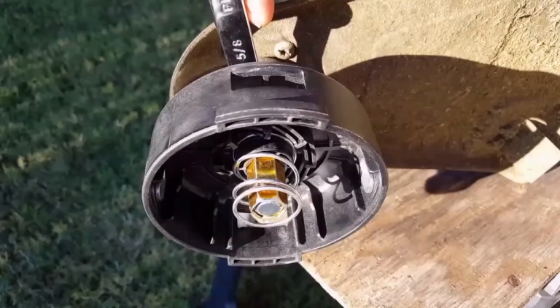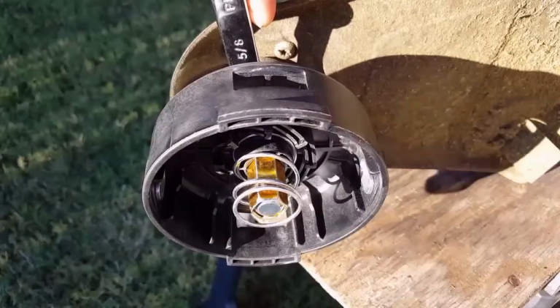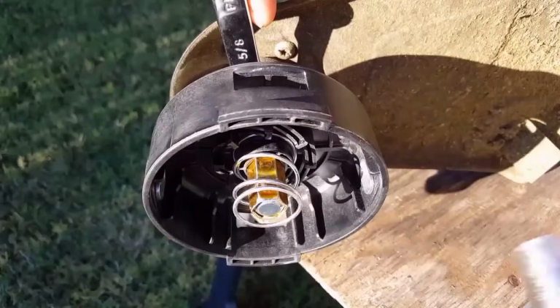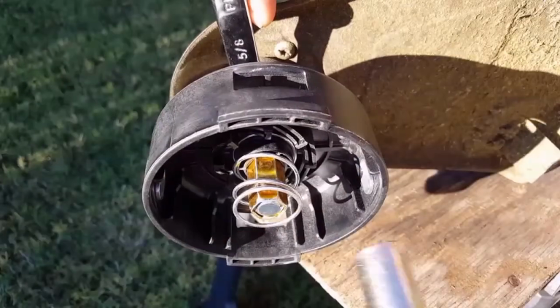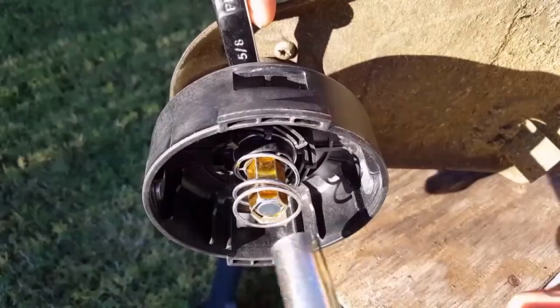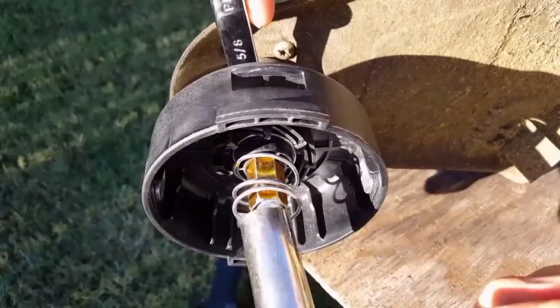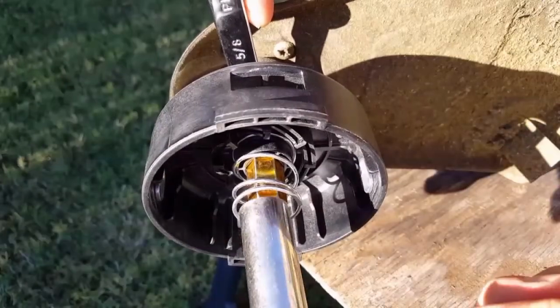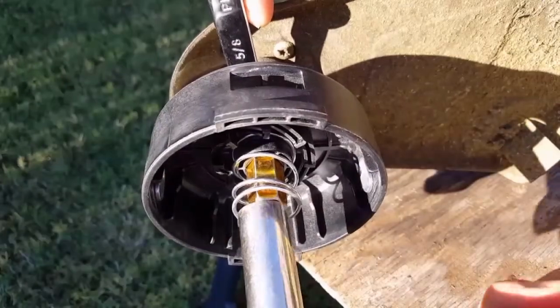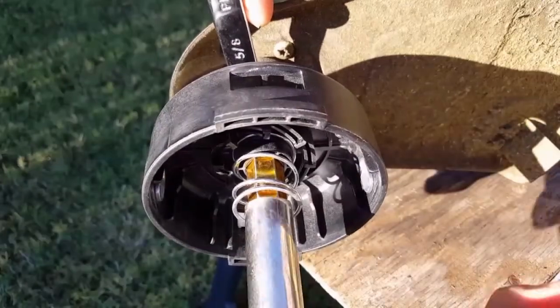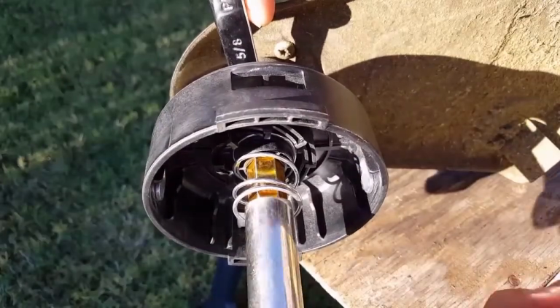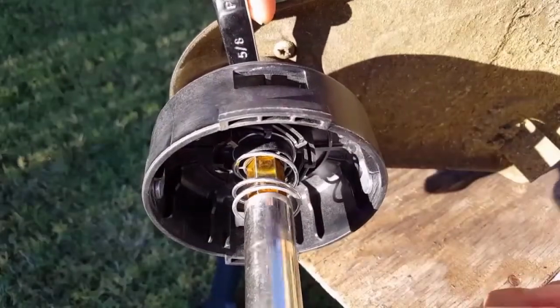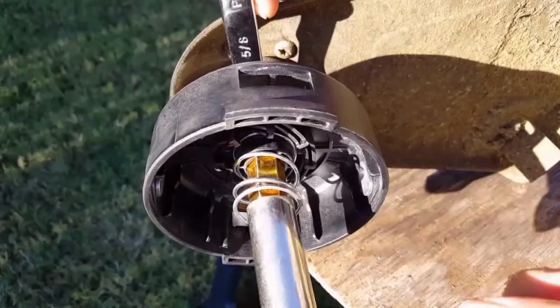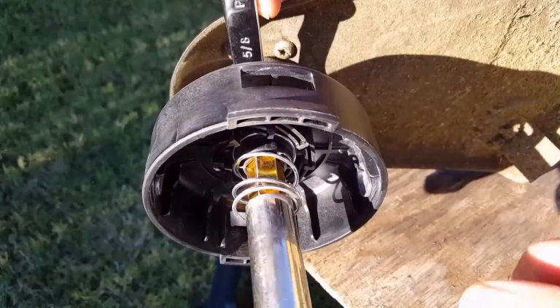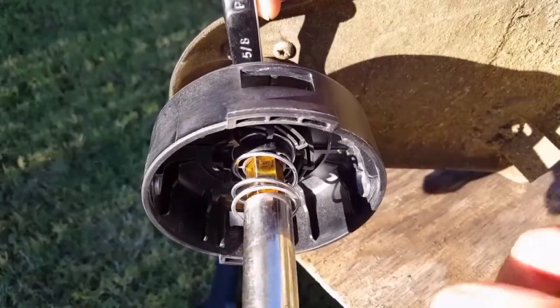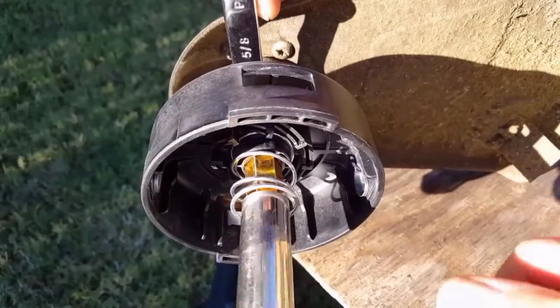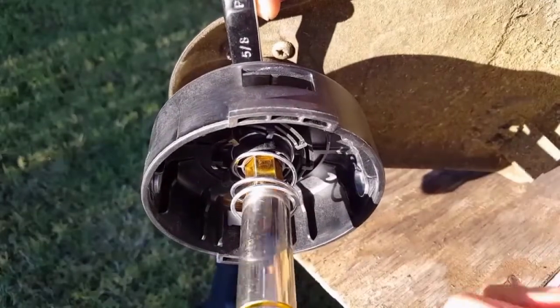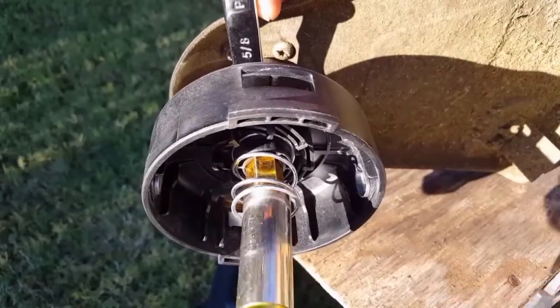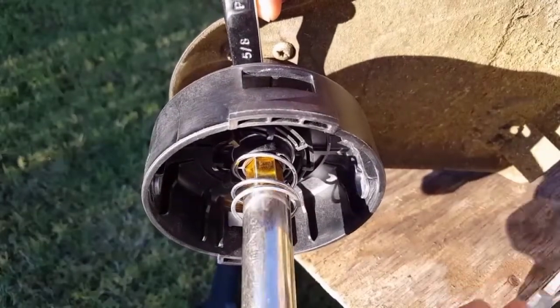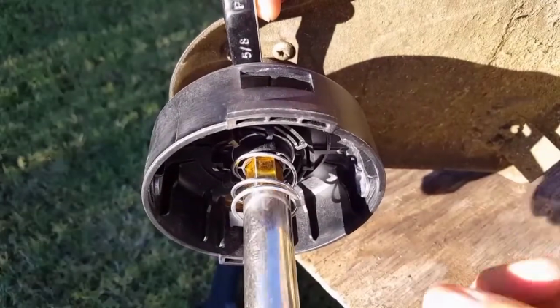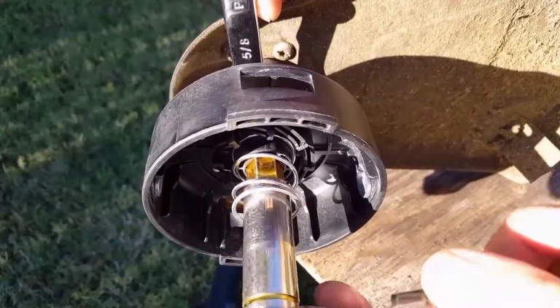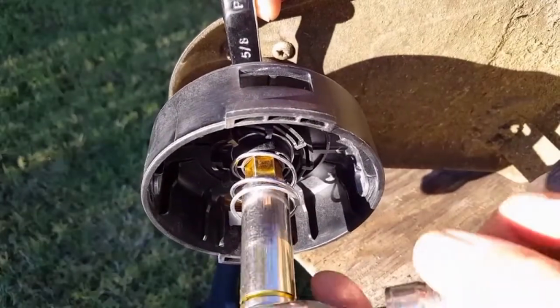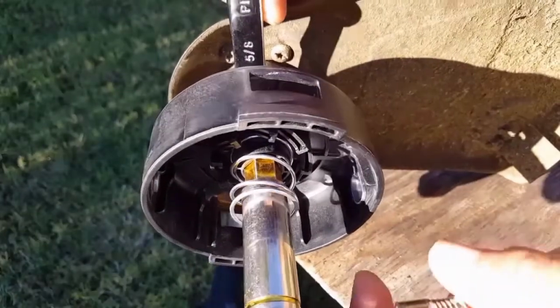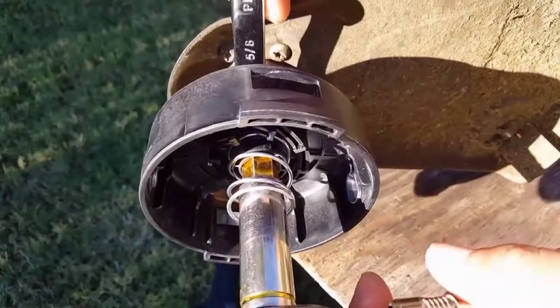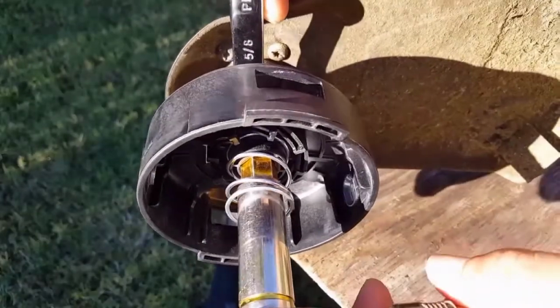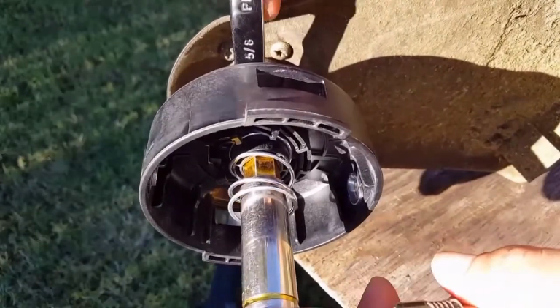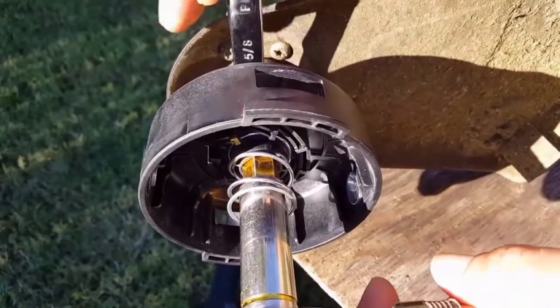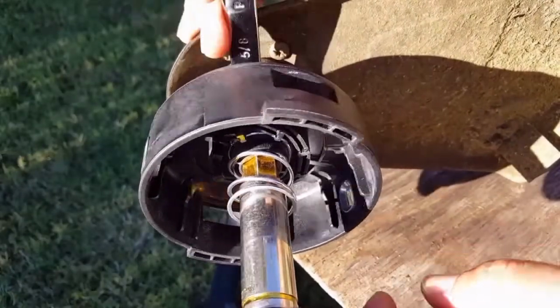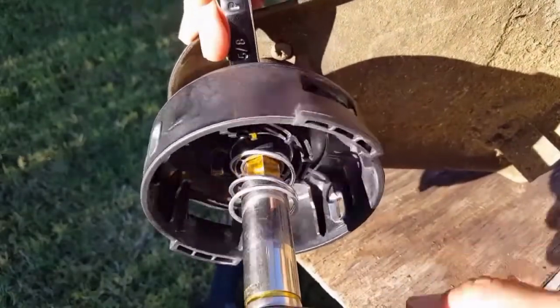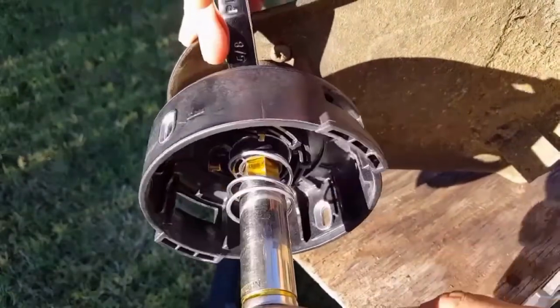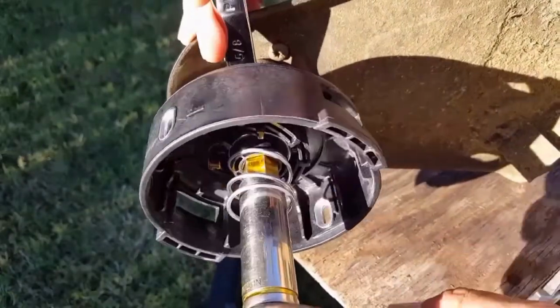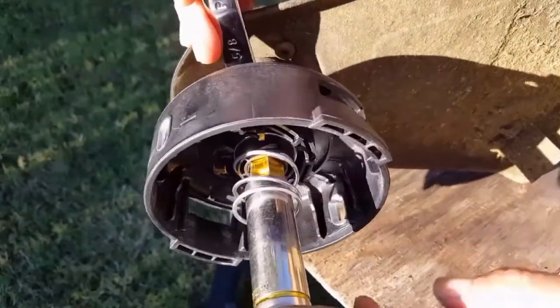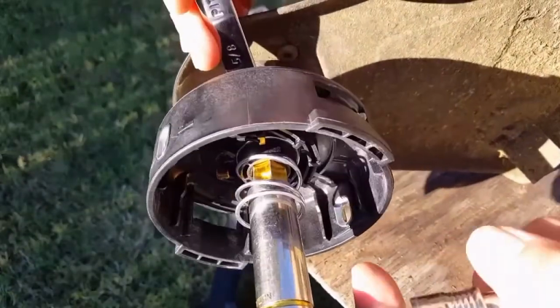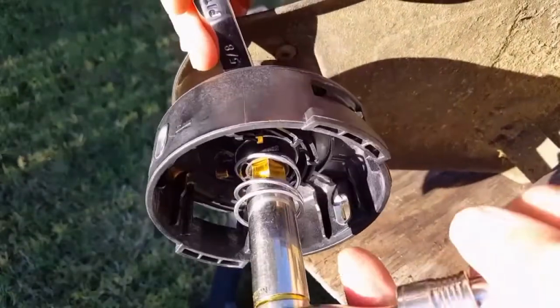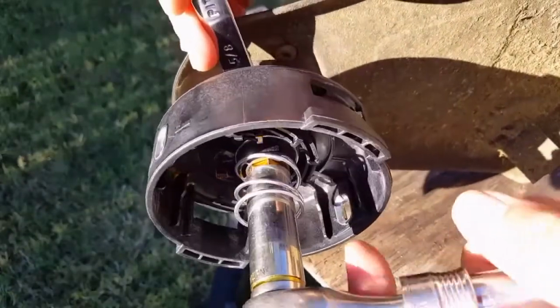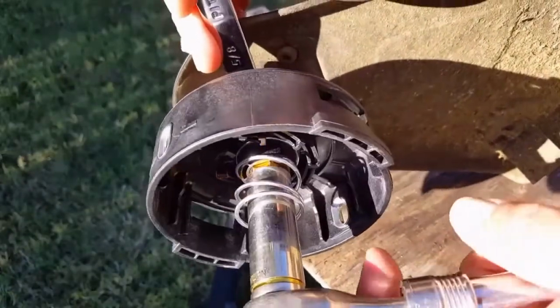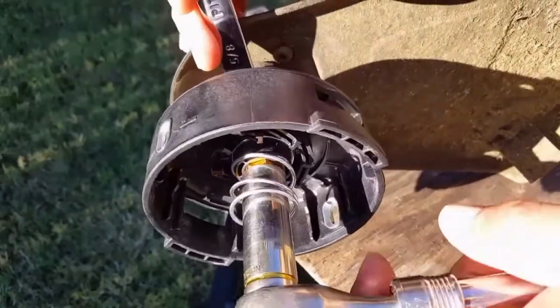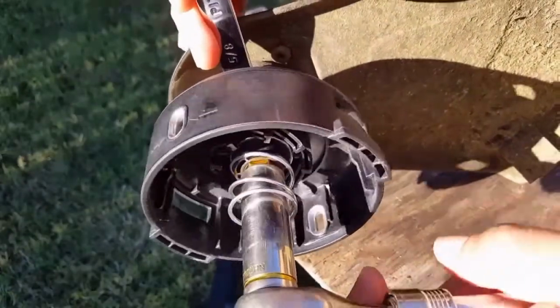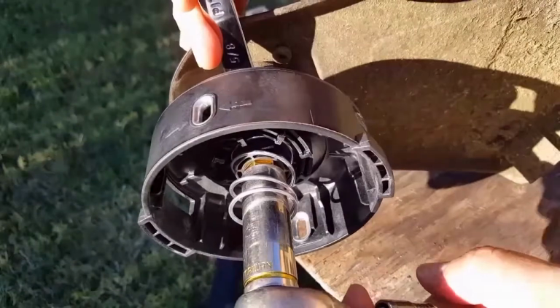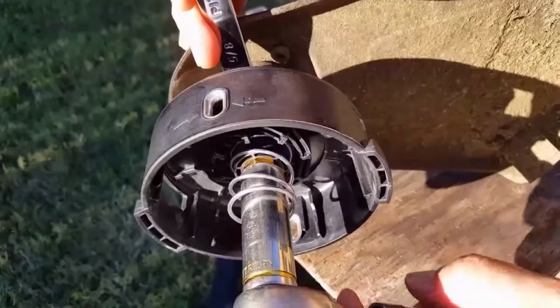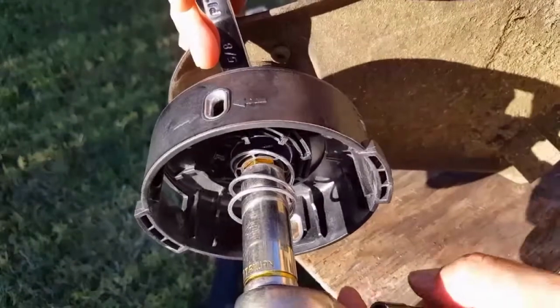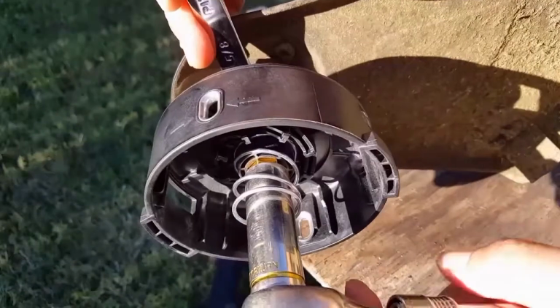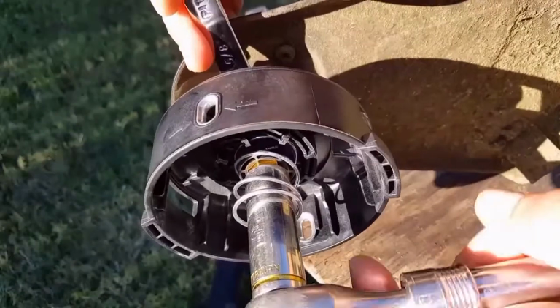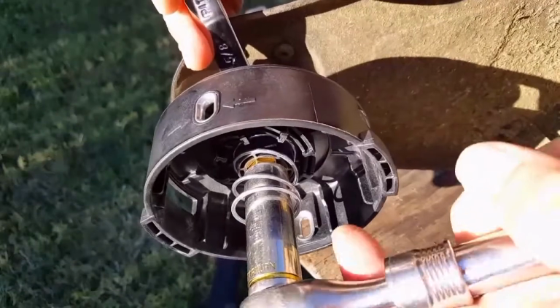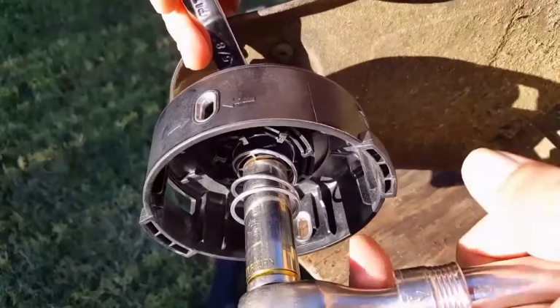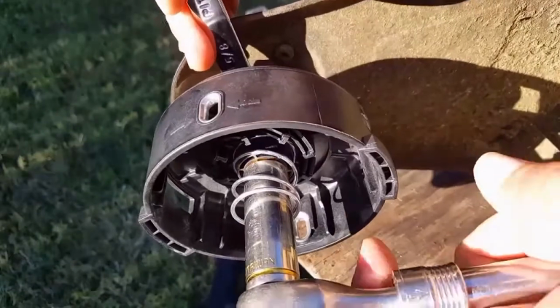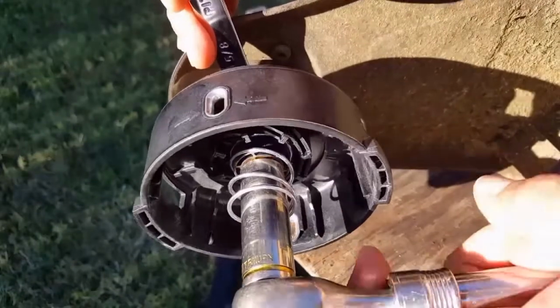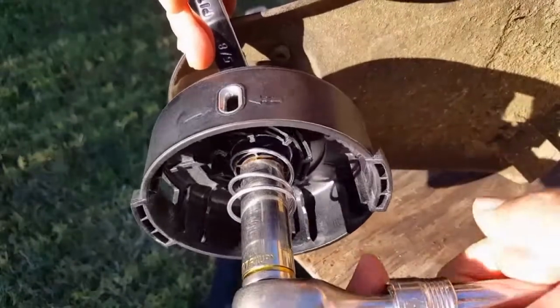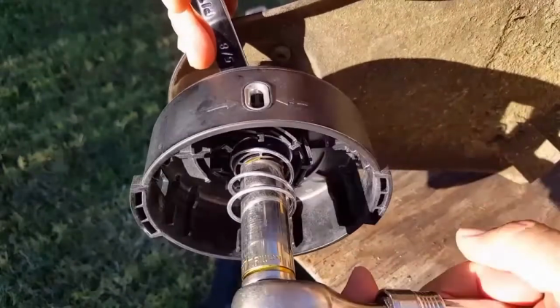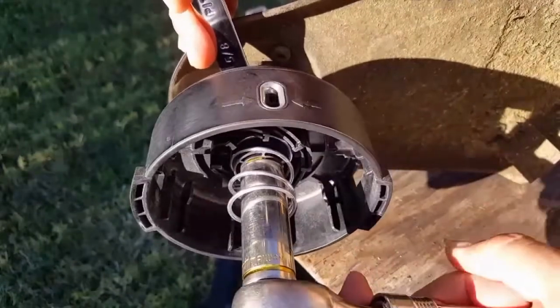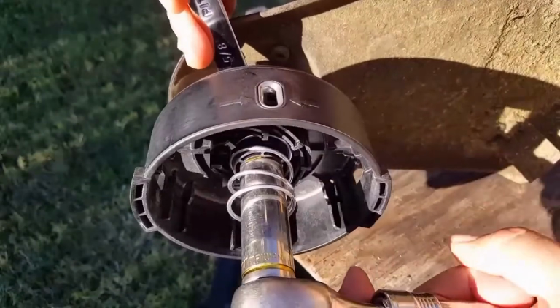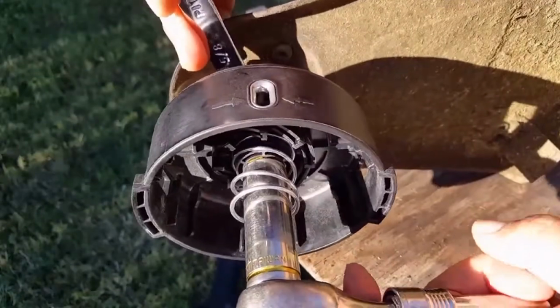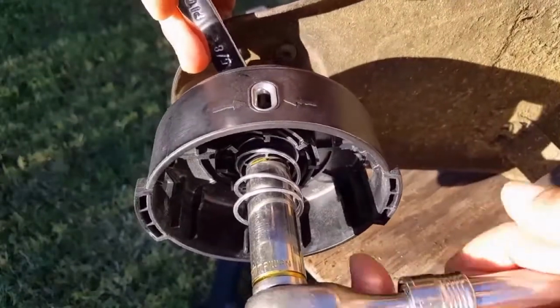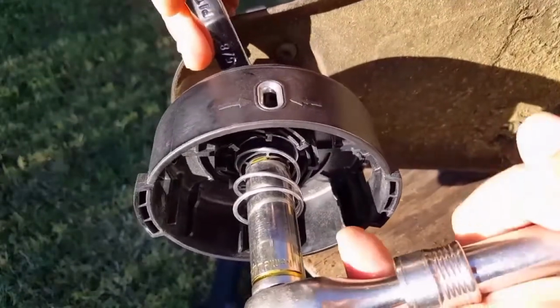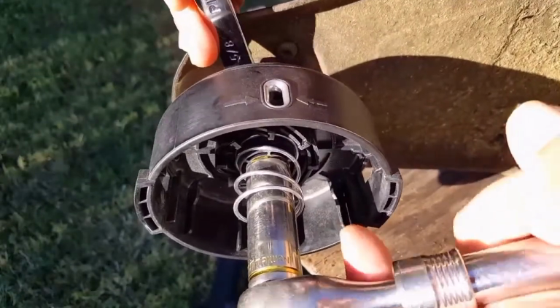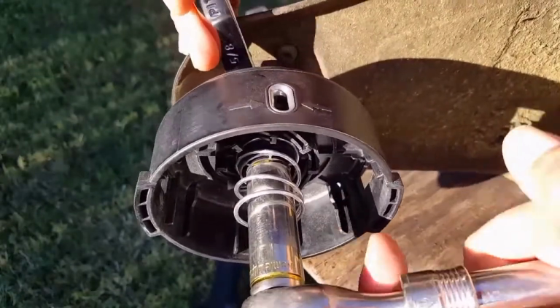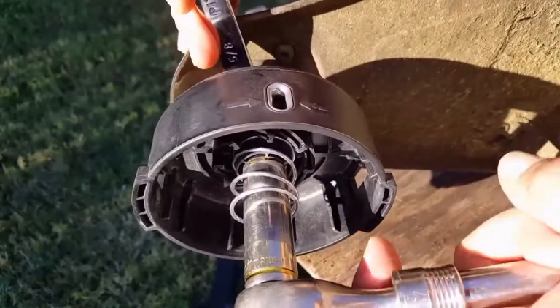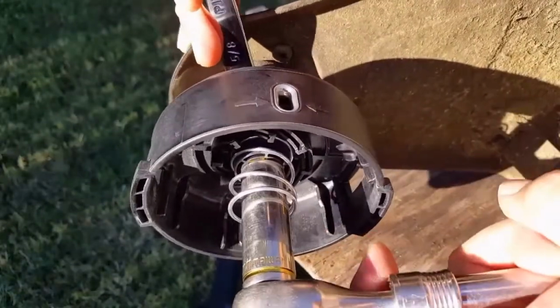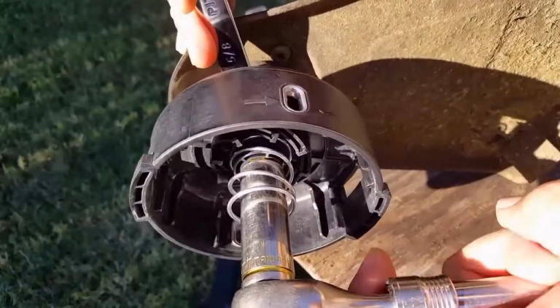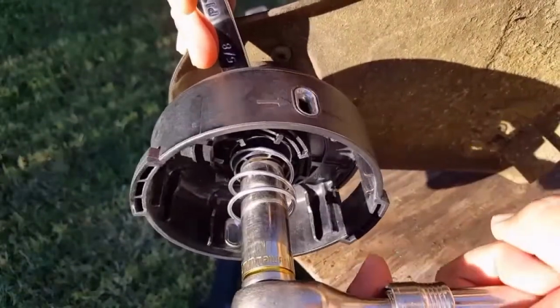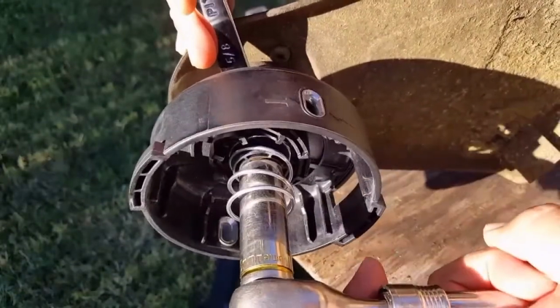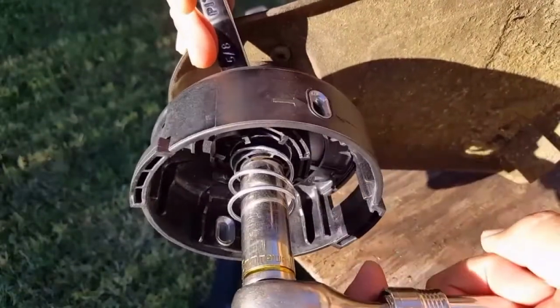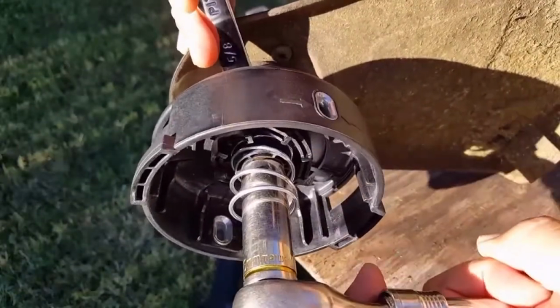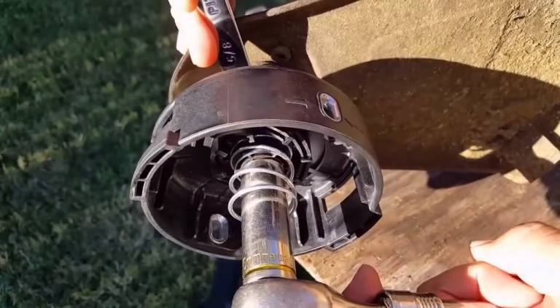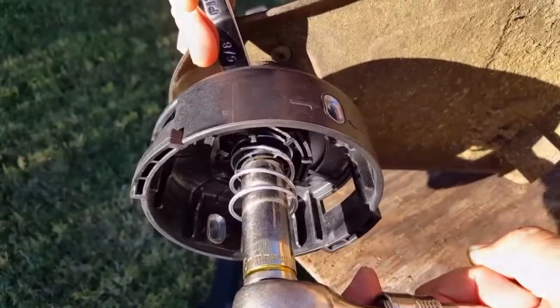Just be very careful and don't over-tighten it — you might crush that plastic washer from the very beginning of the installation.